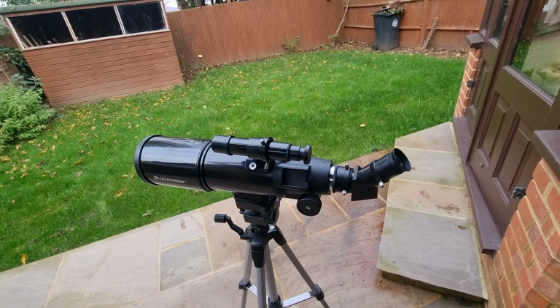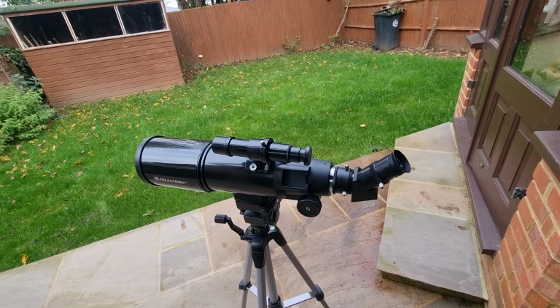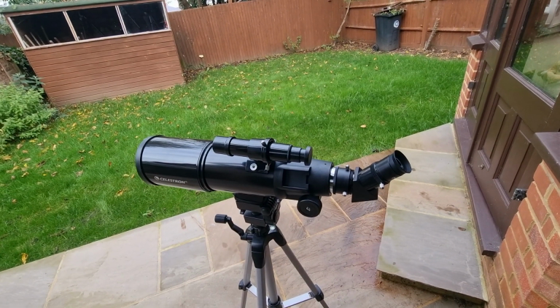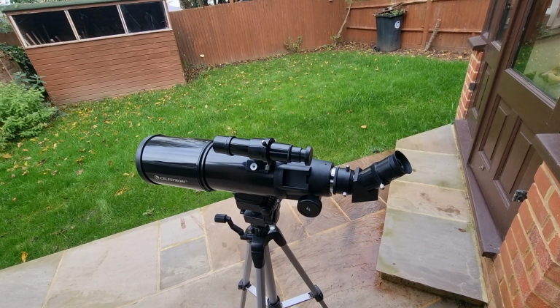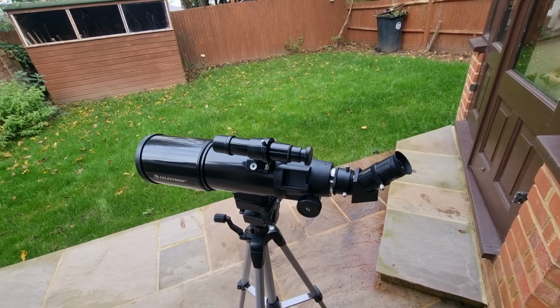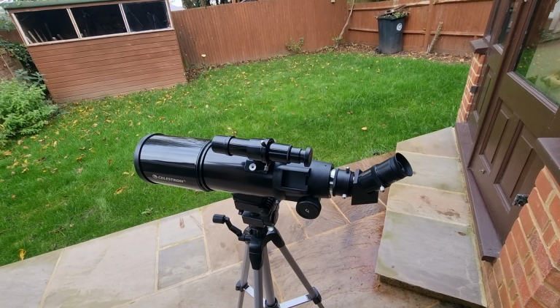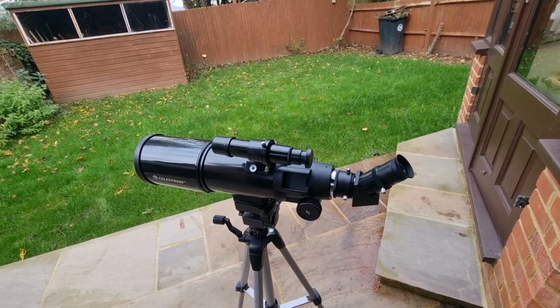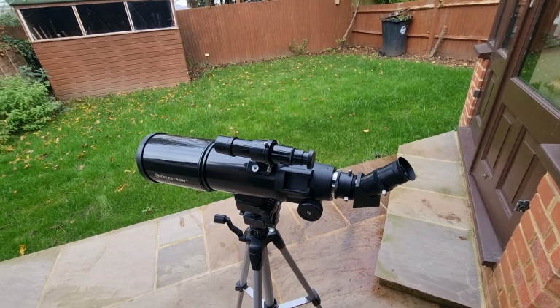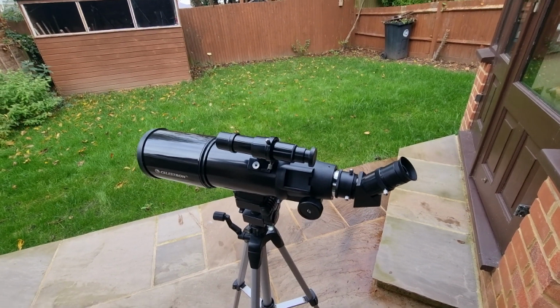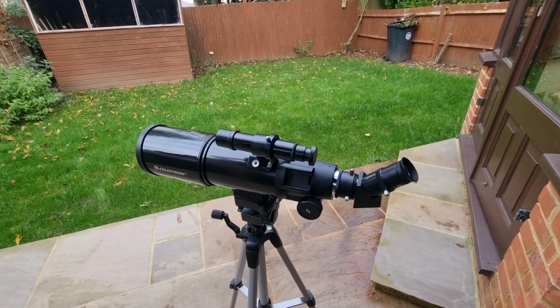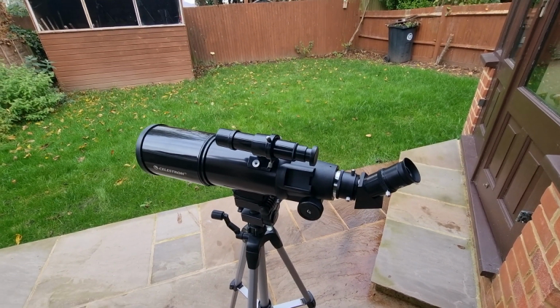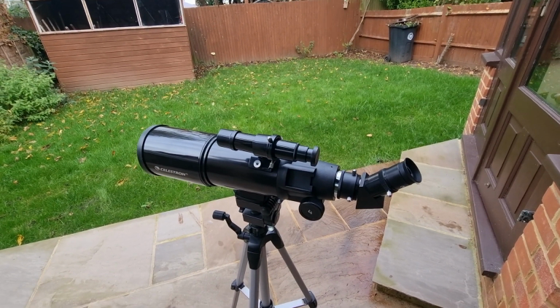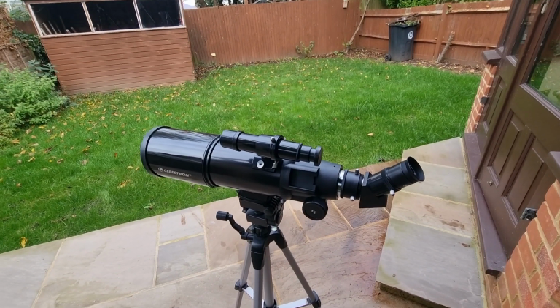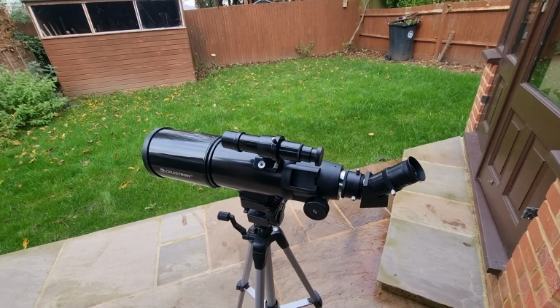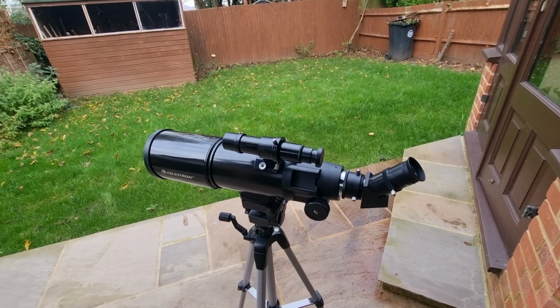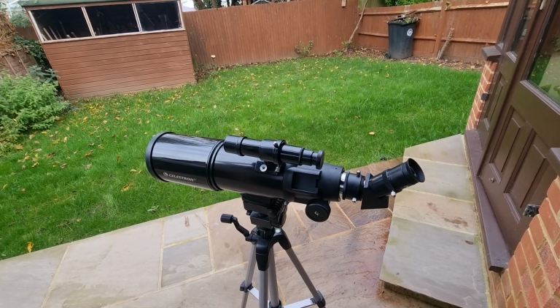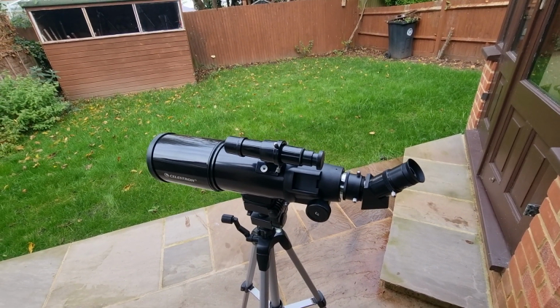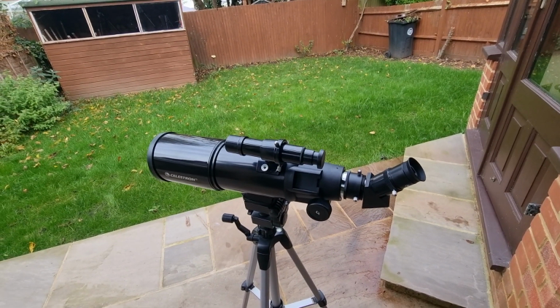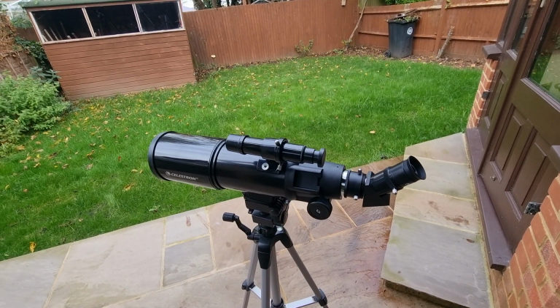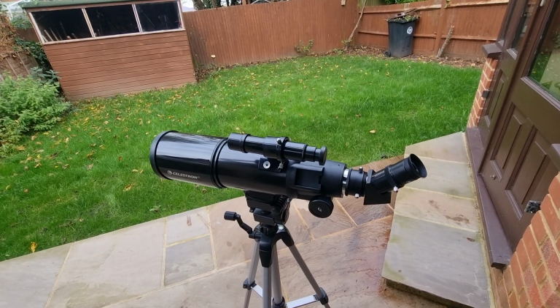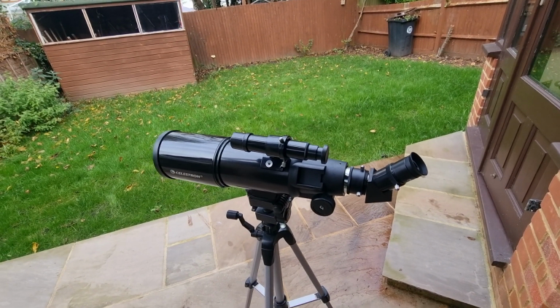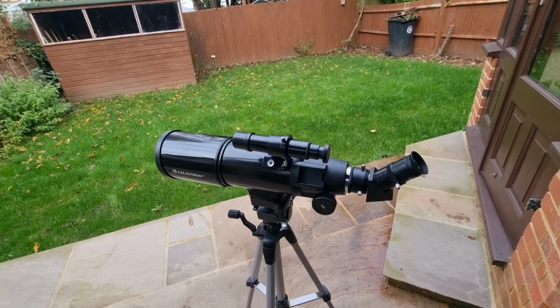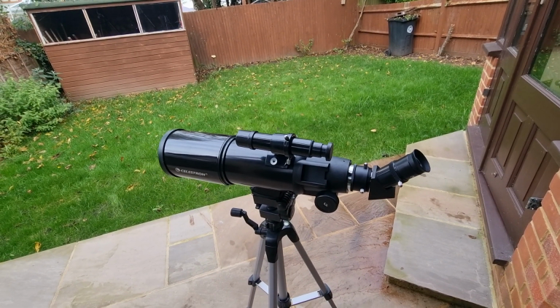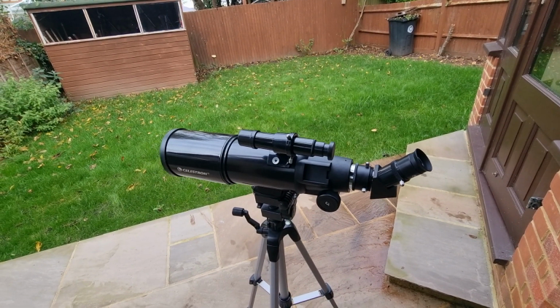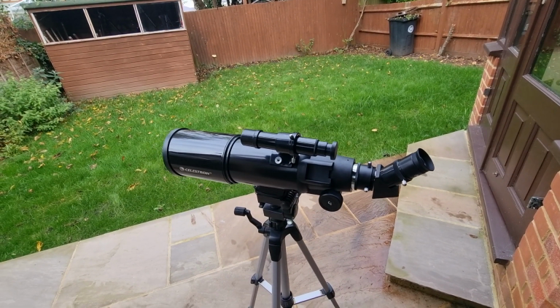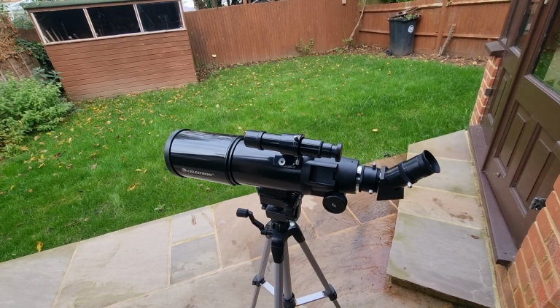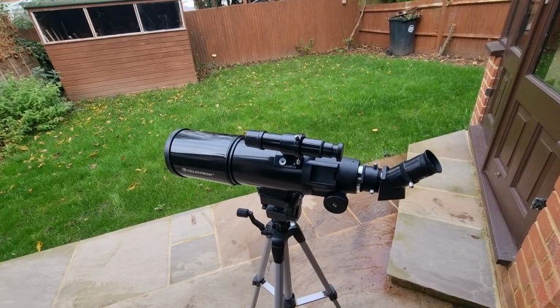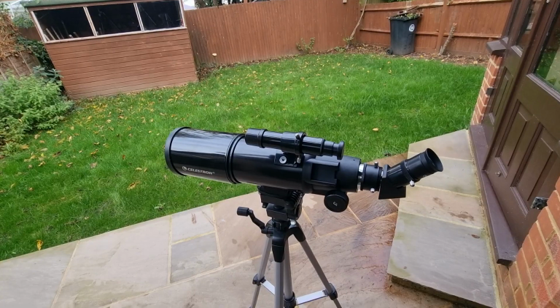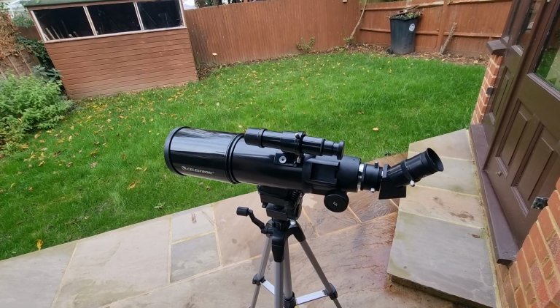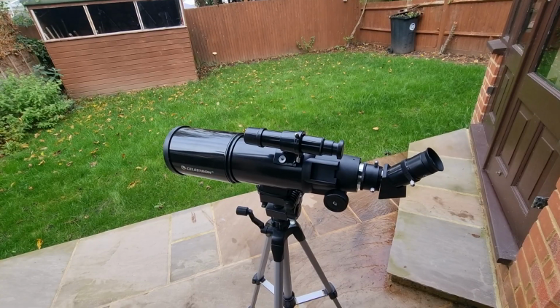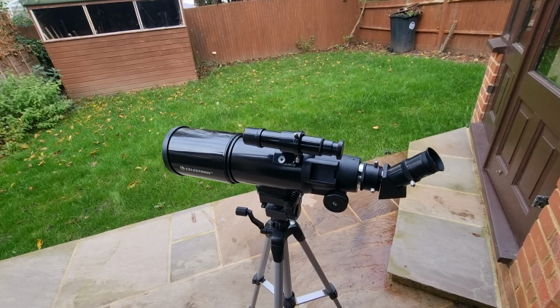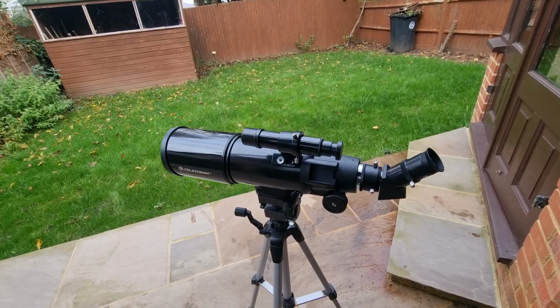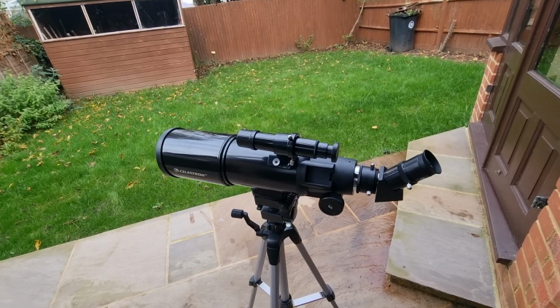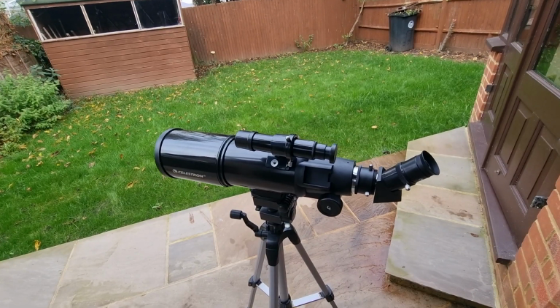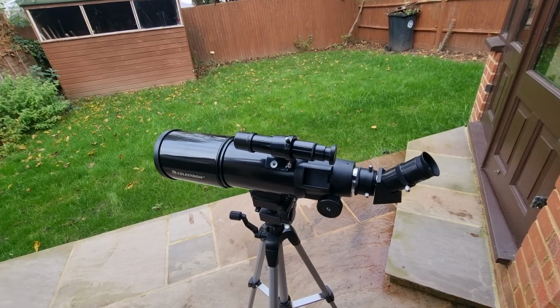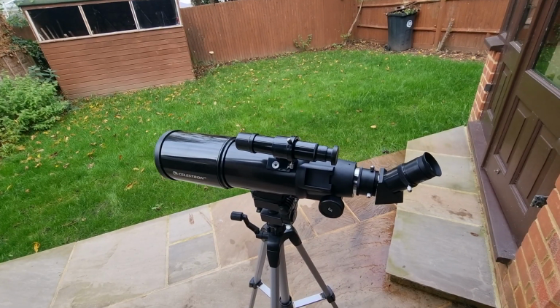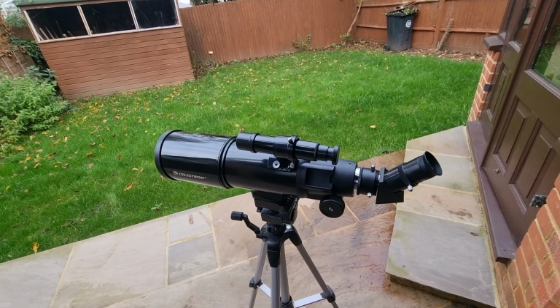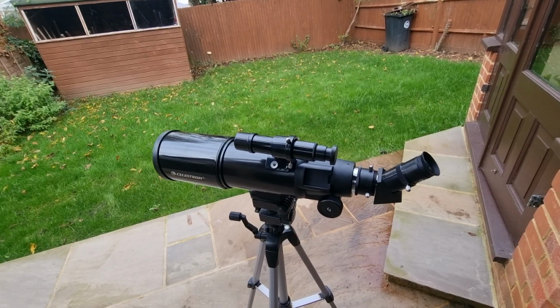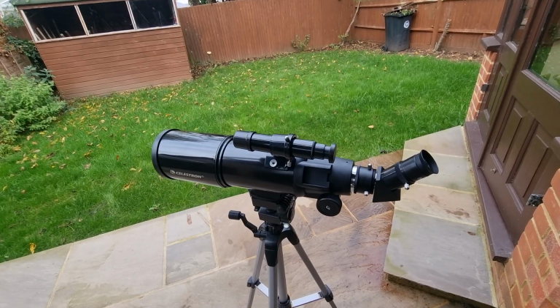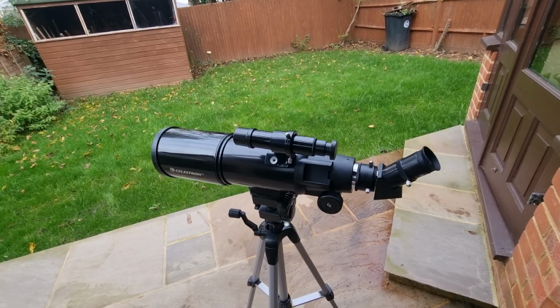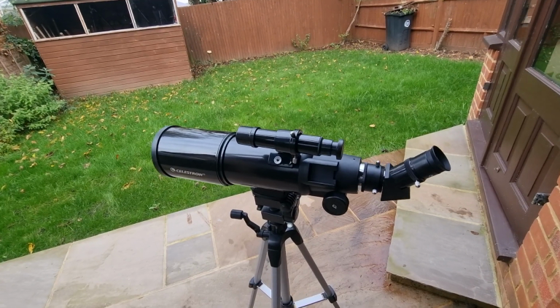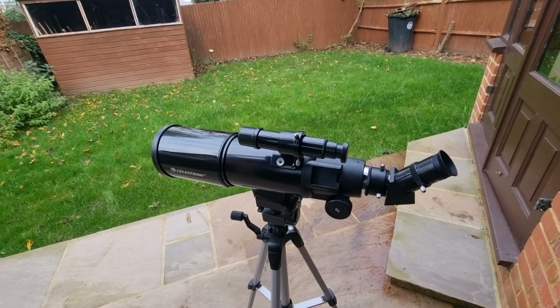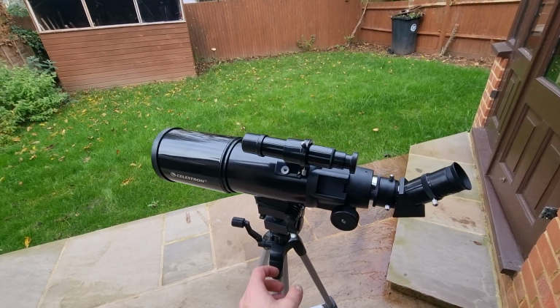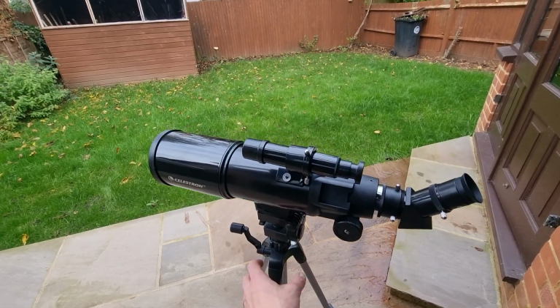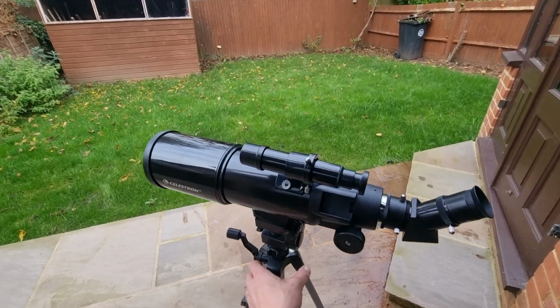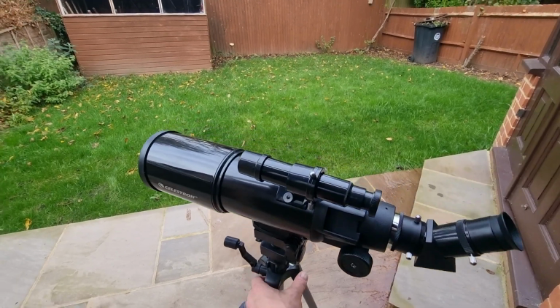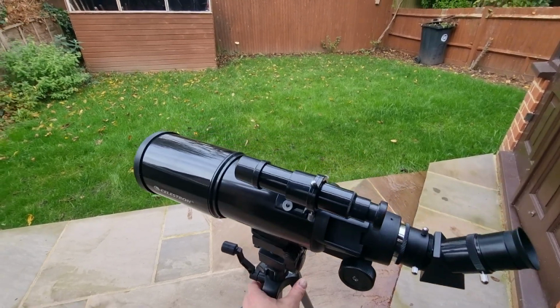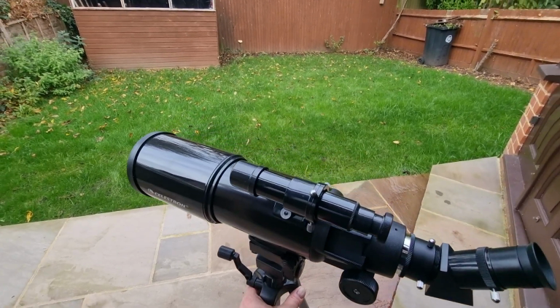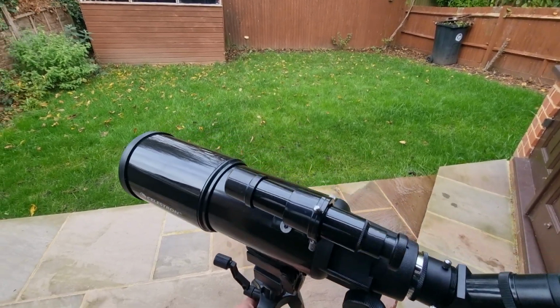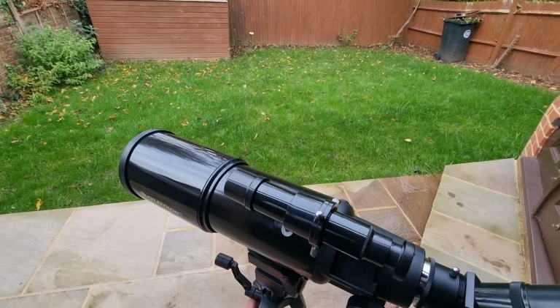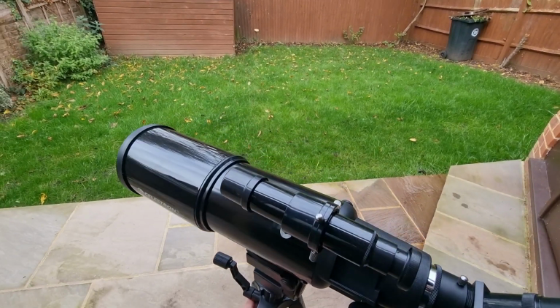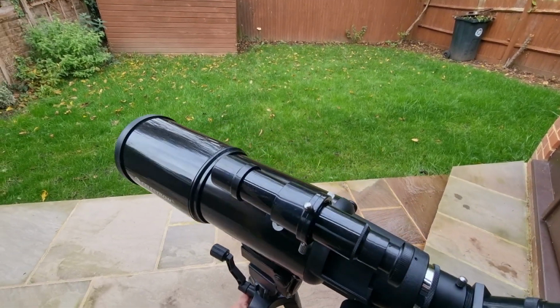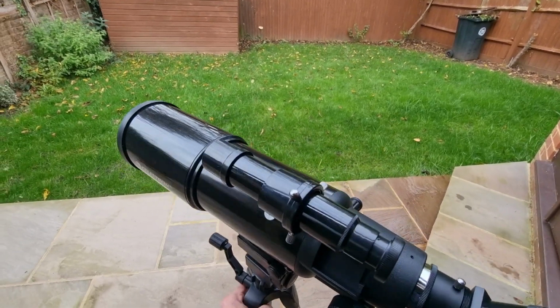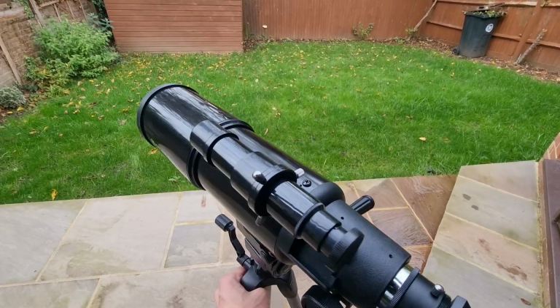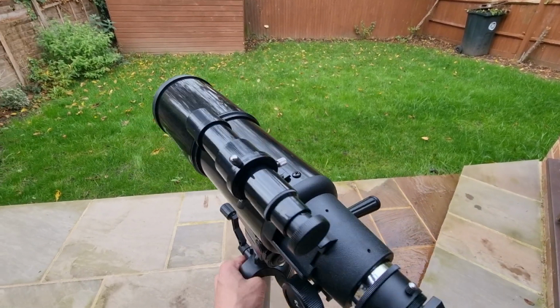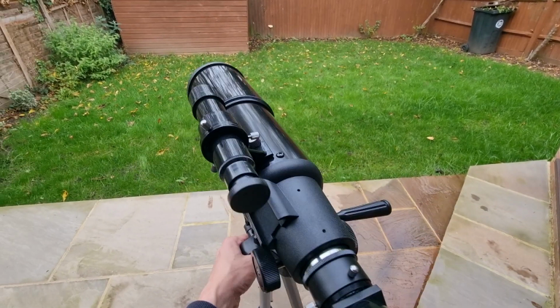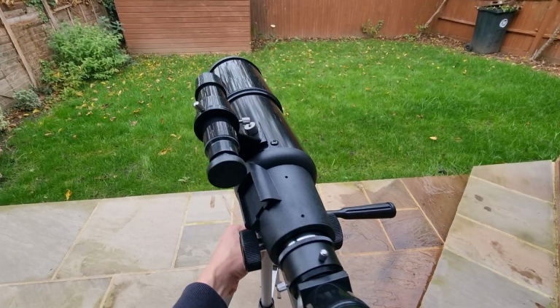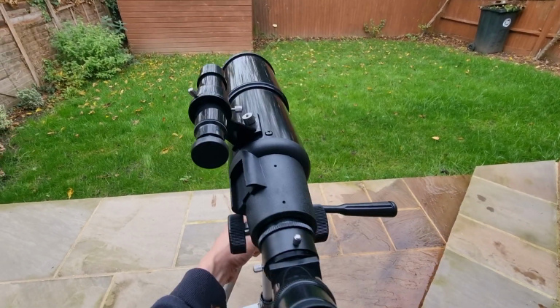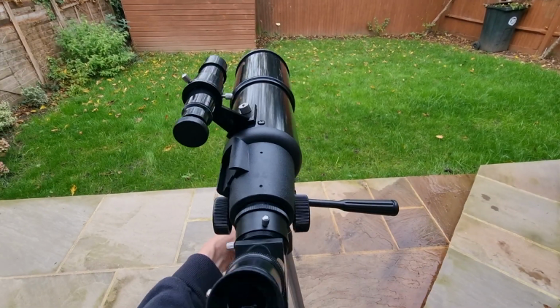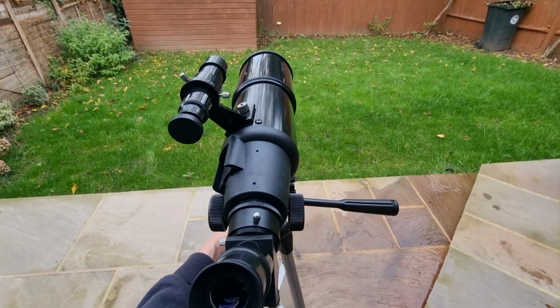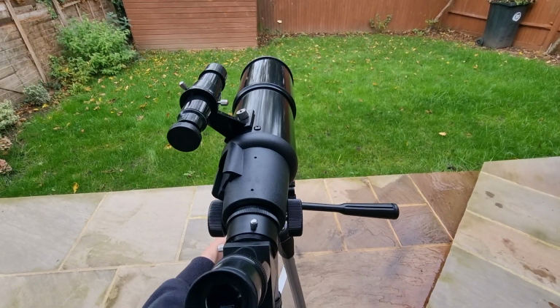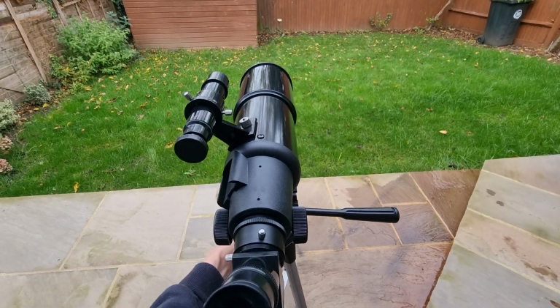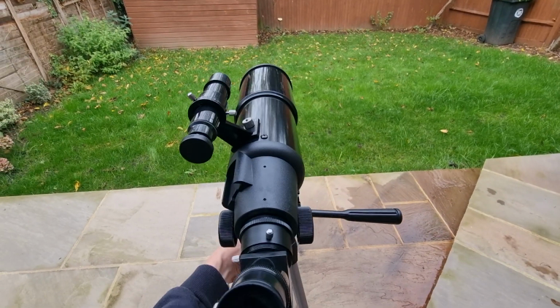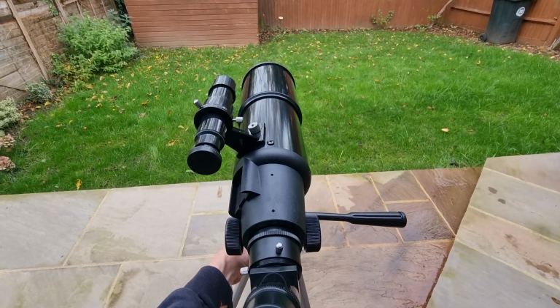I'll leave a link to those in the description below if you want to watch those. Now, on to using this telescope.